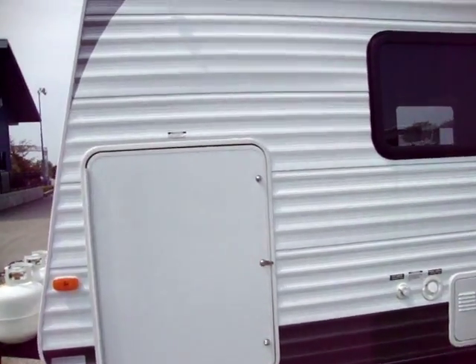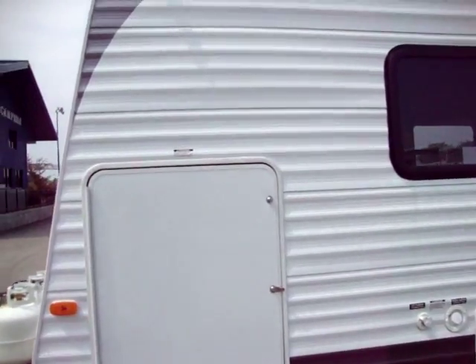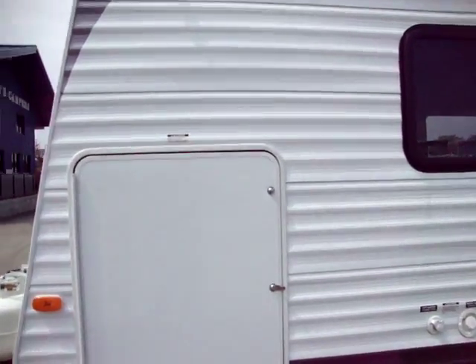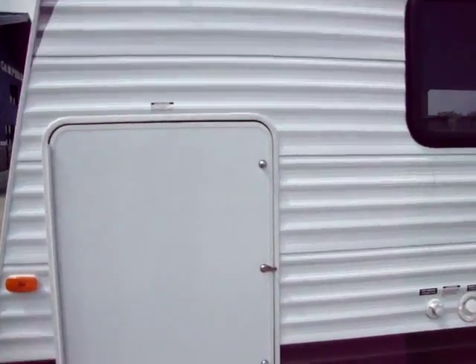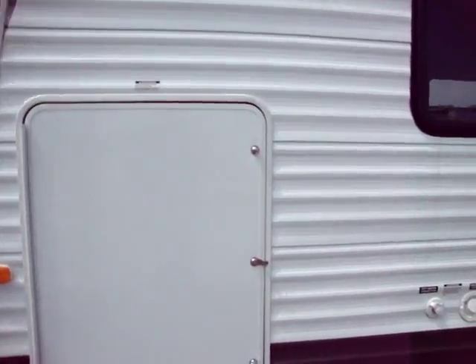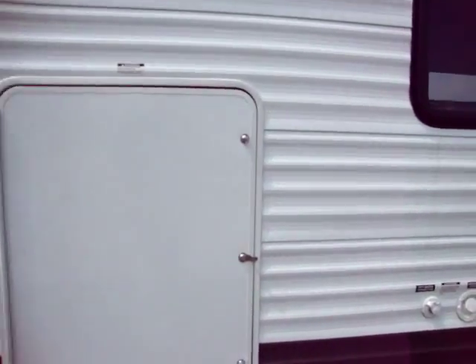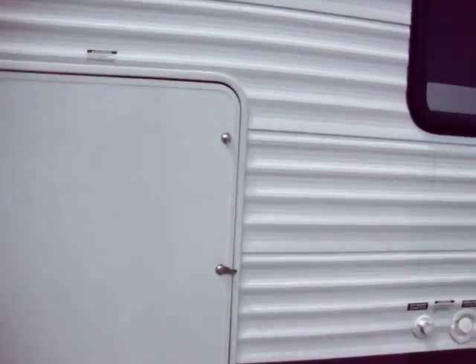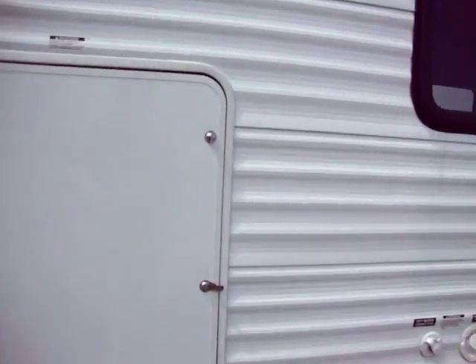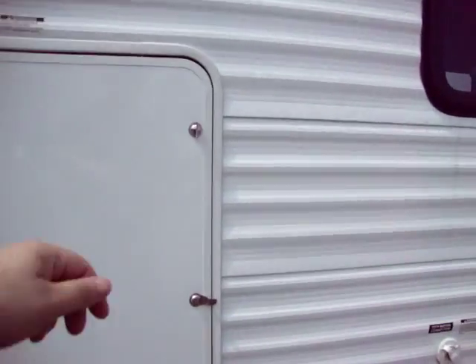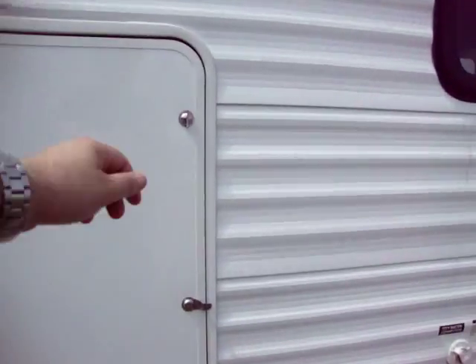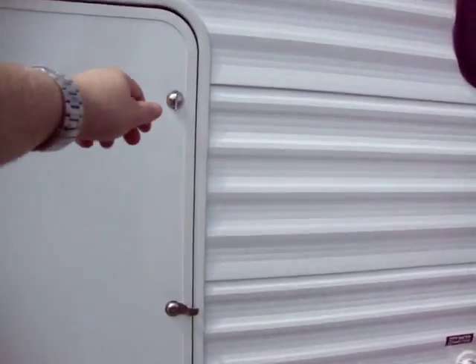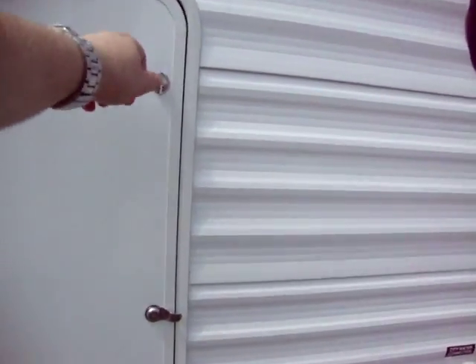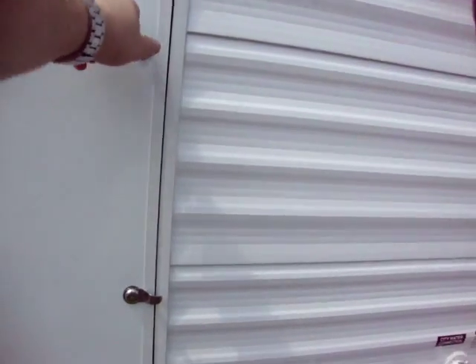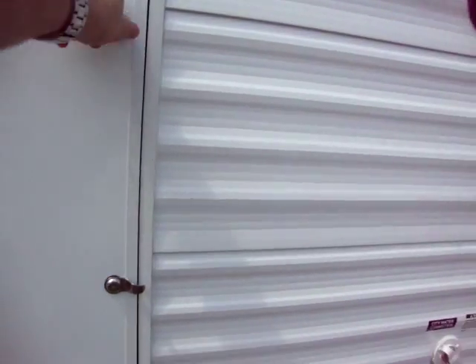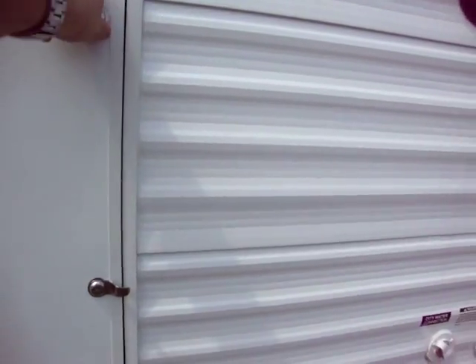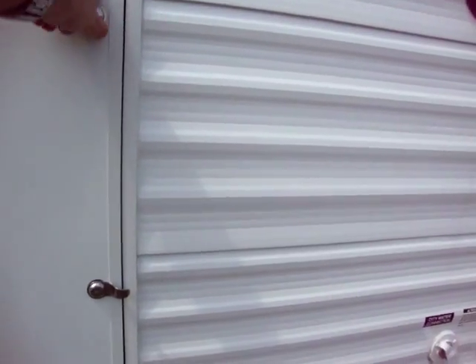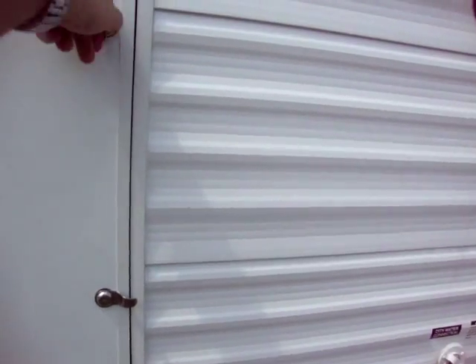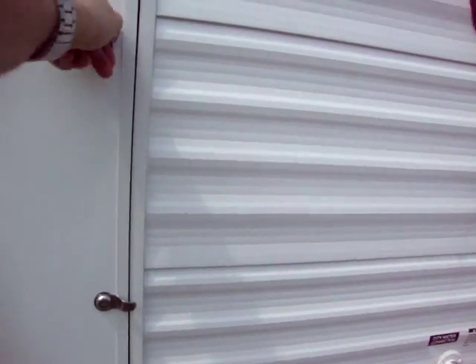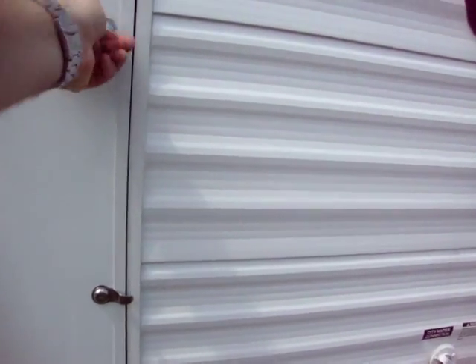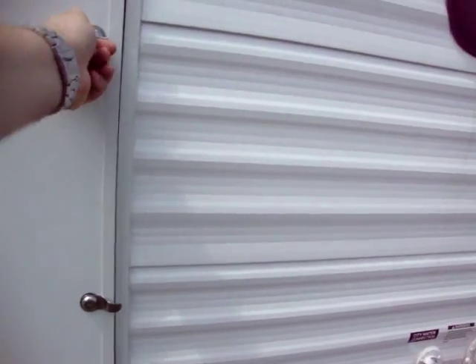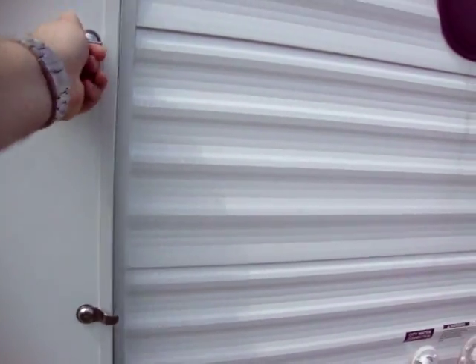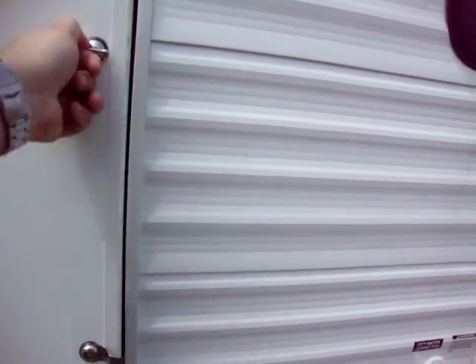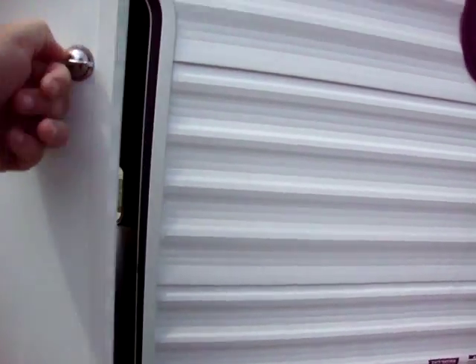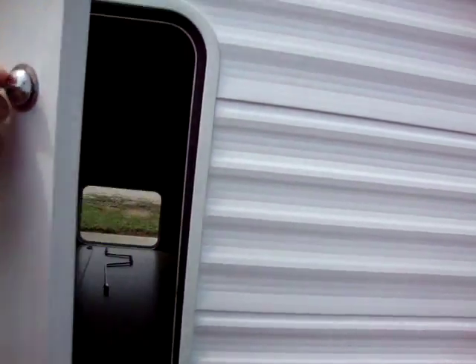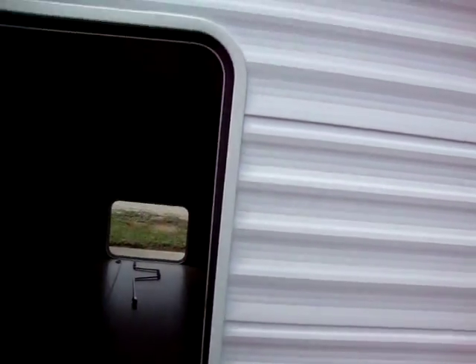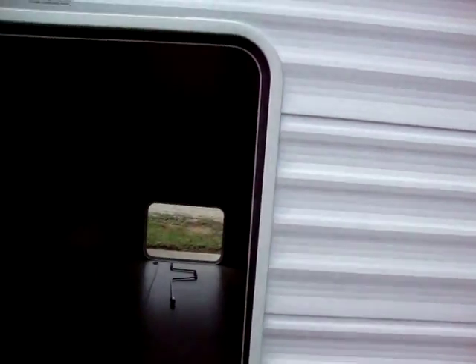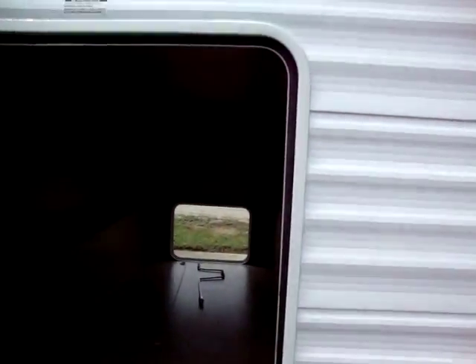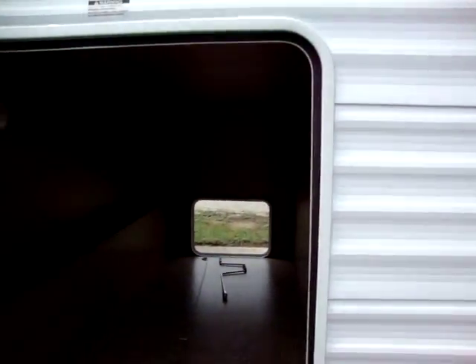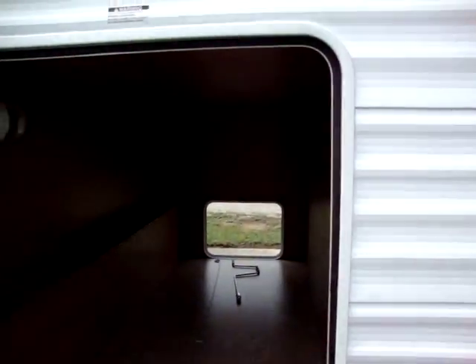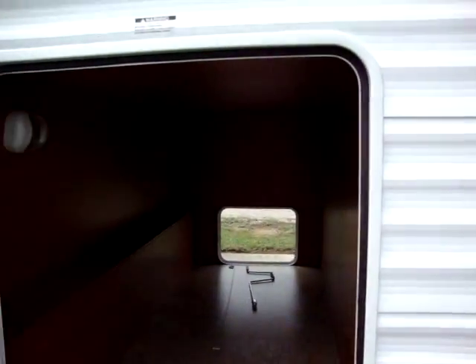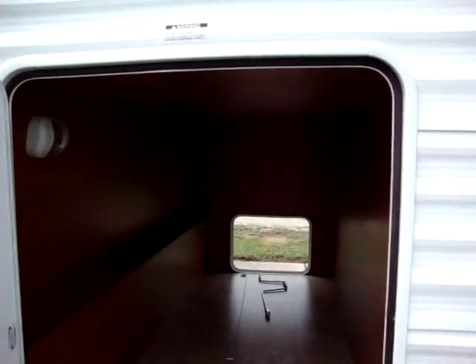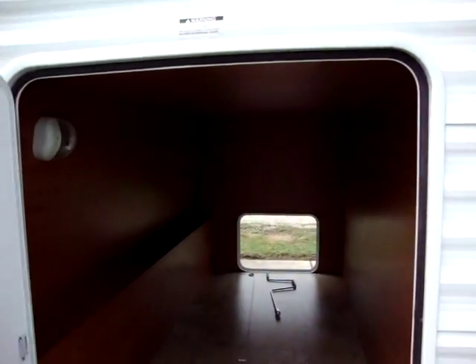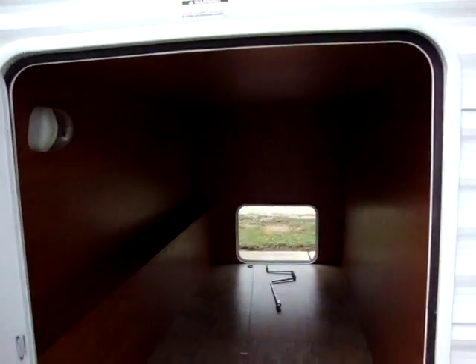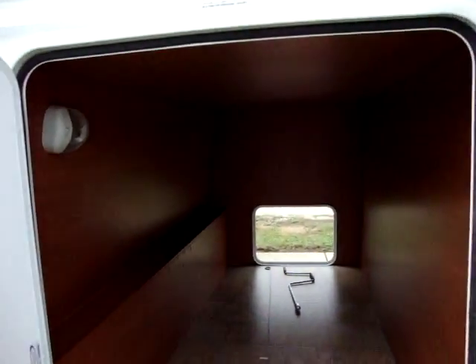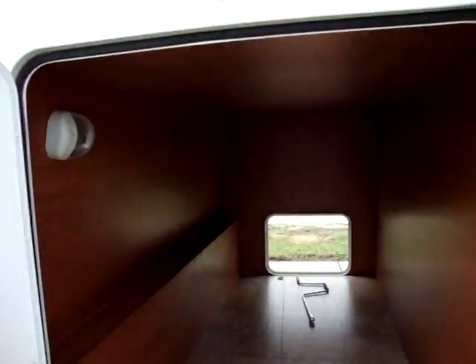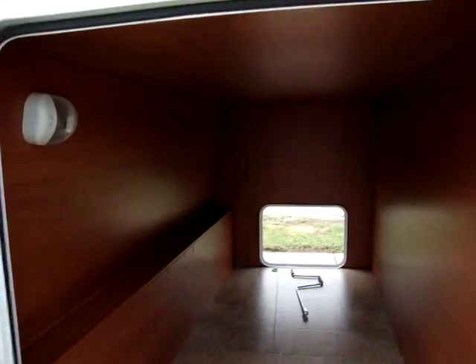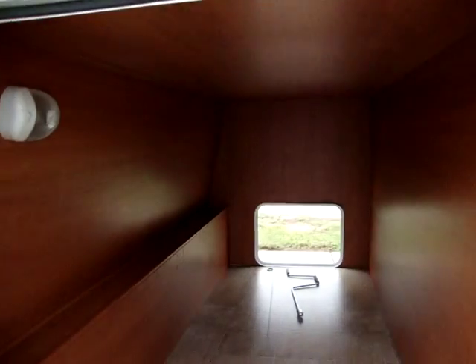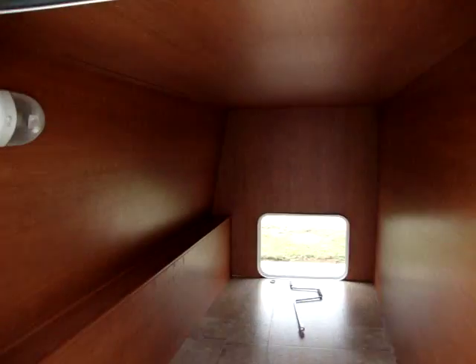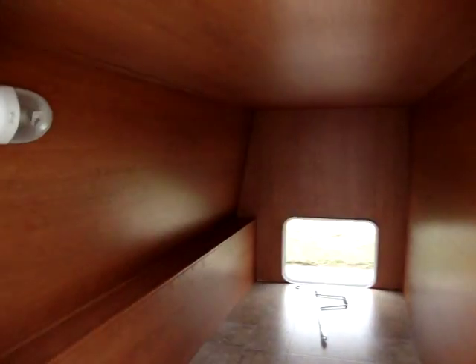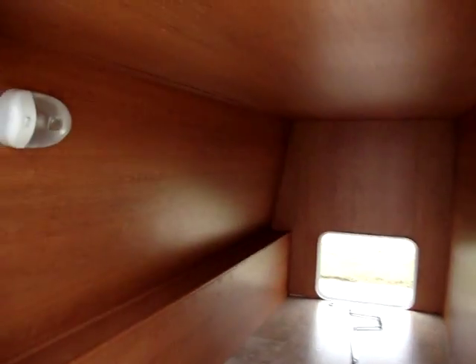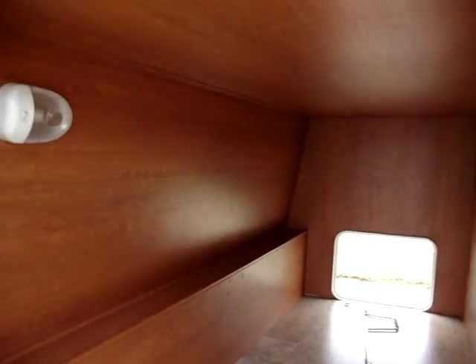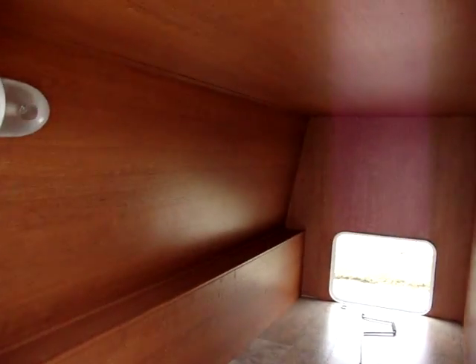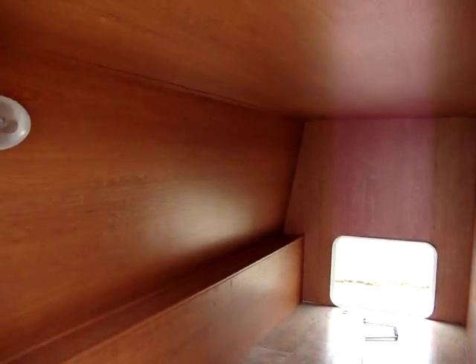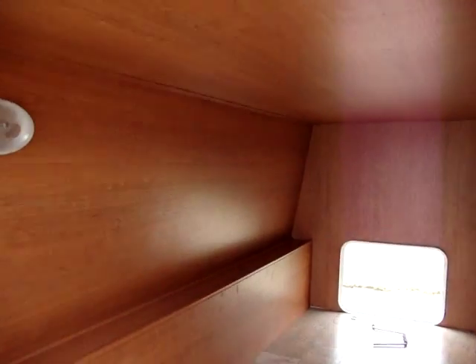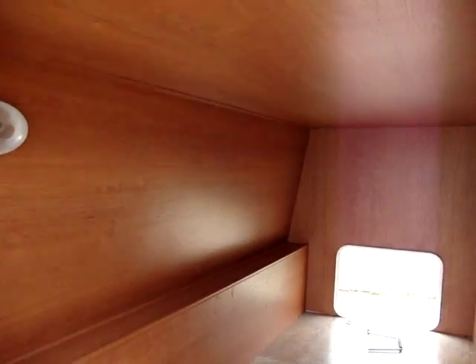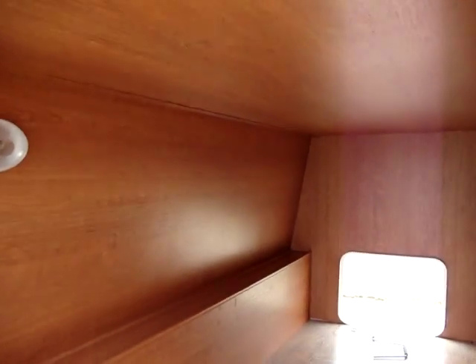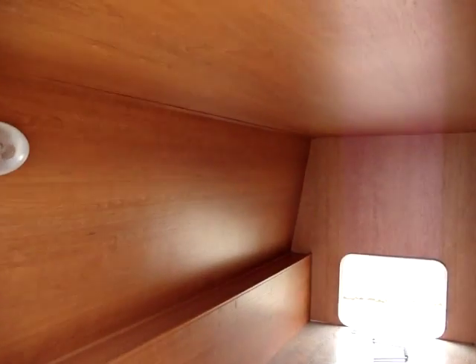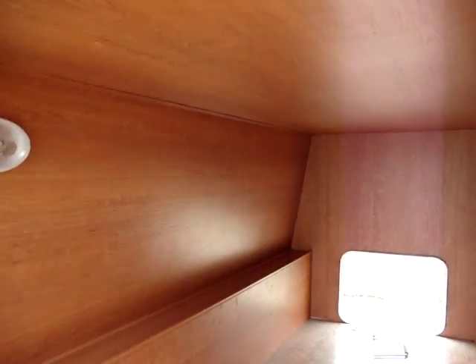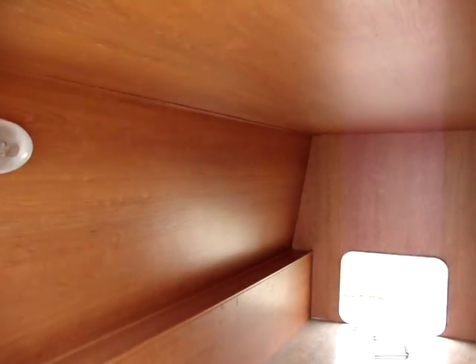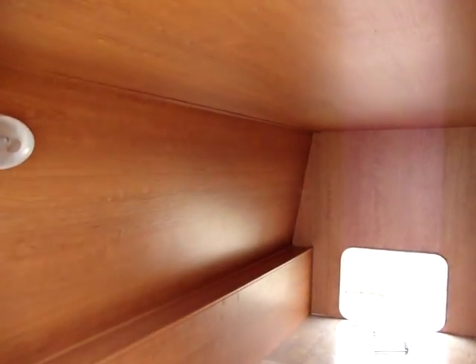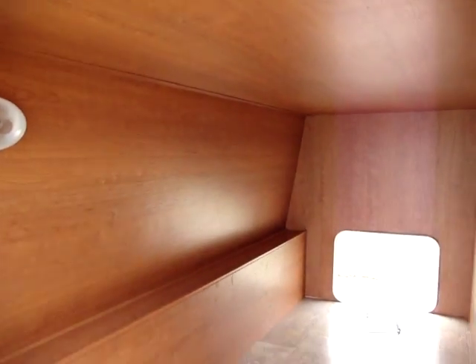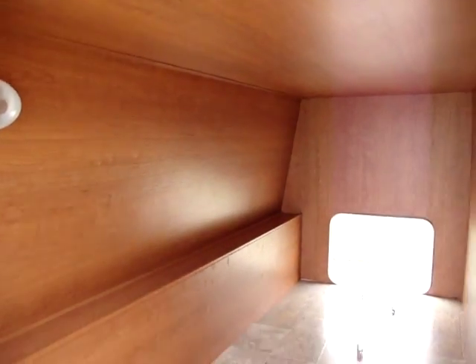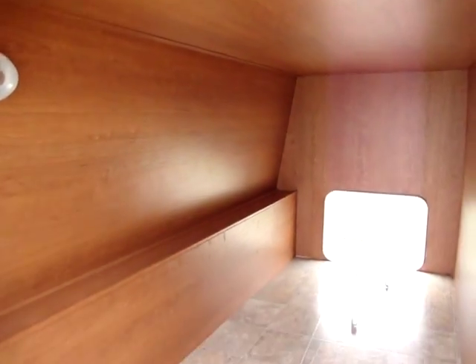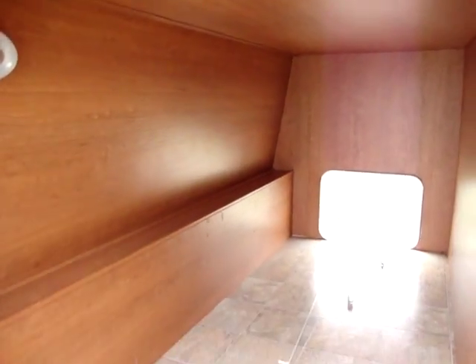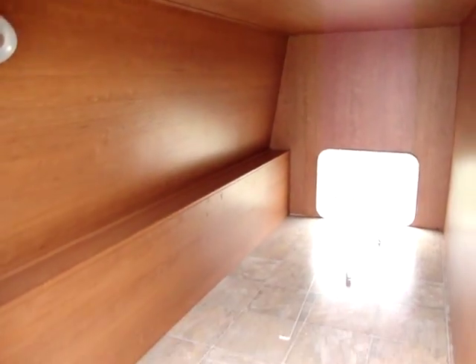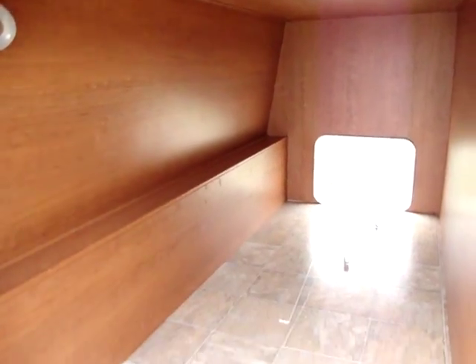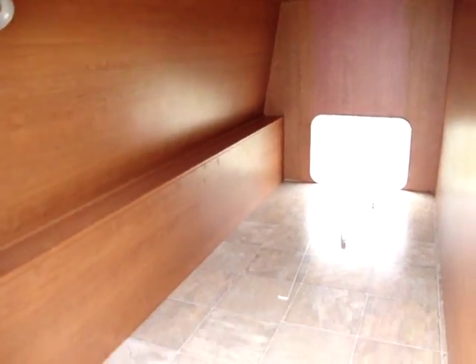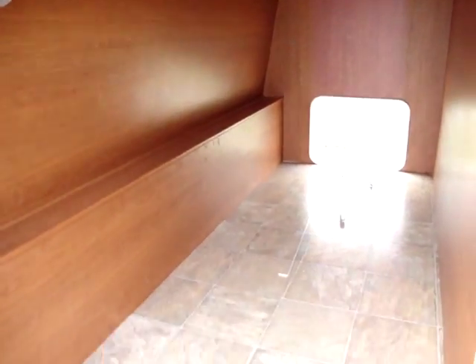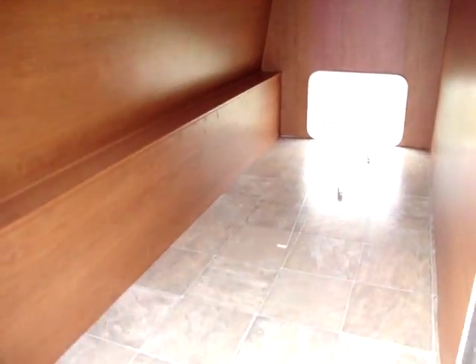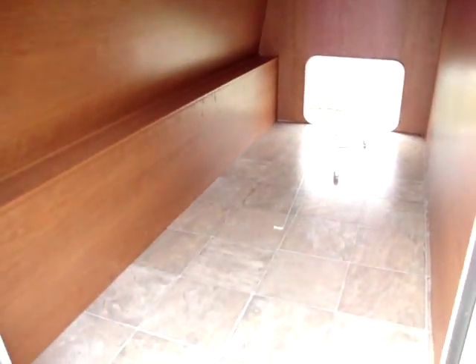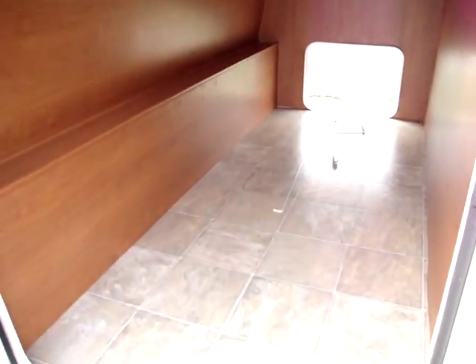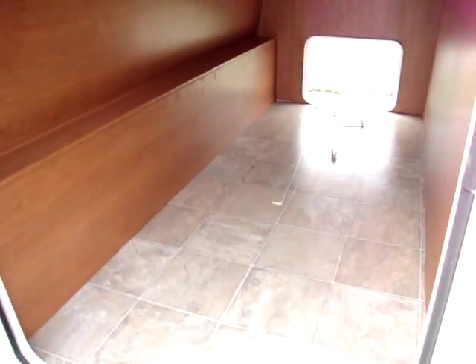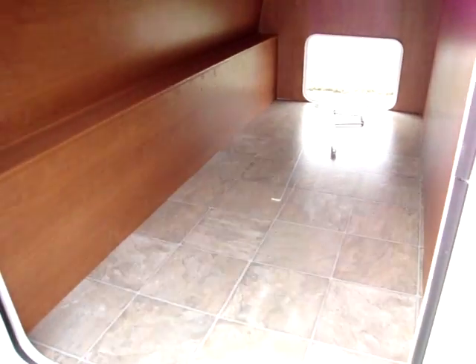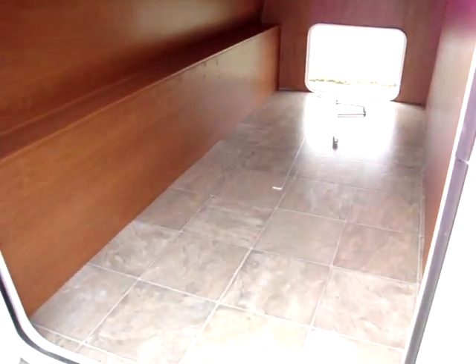There's a very large storage door here — a big storage compartment where you can pack all kinds of stuff in.